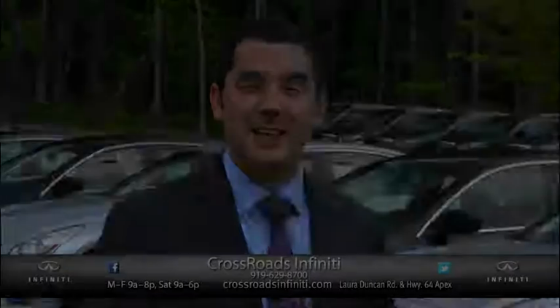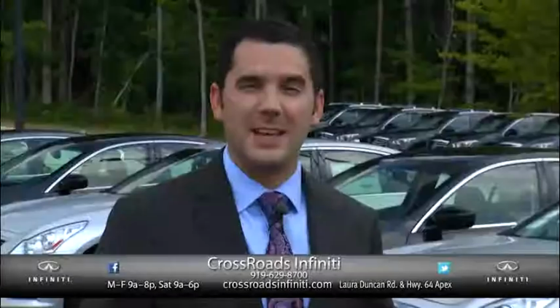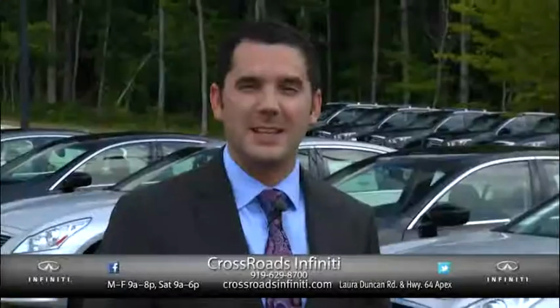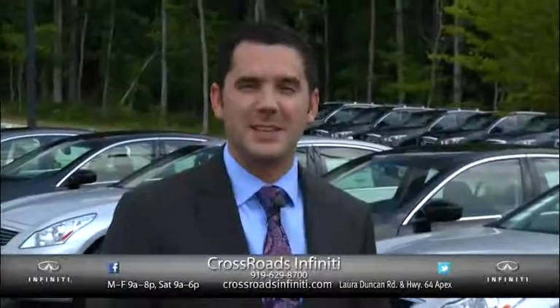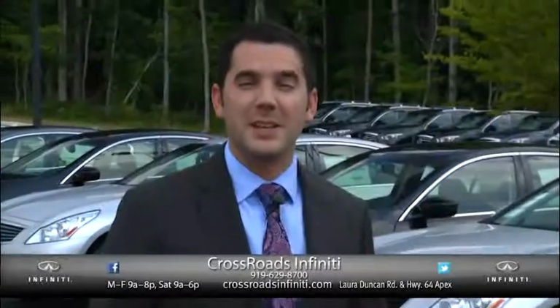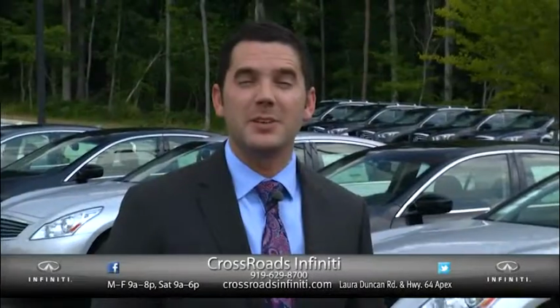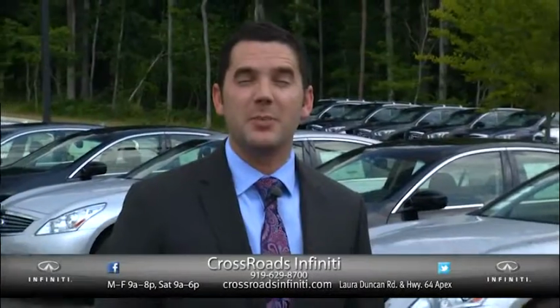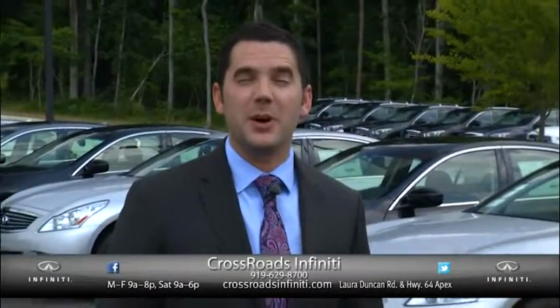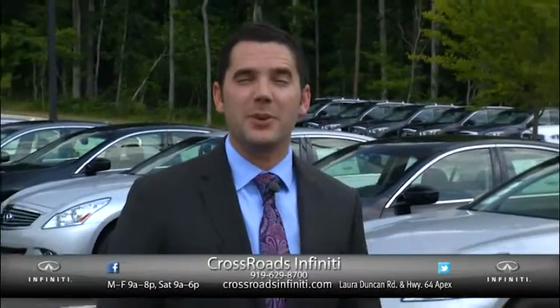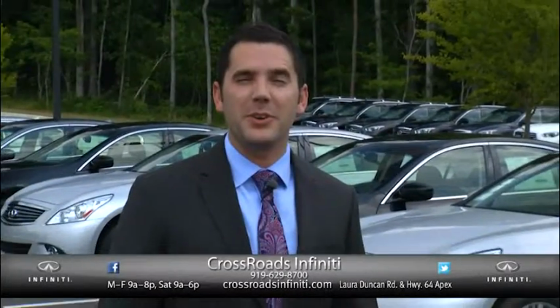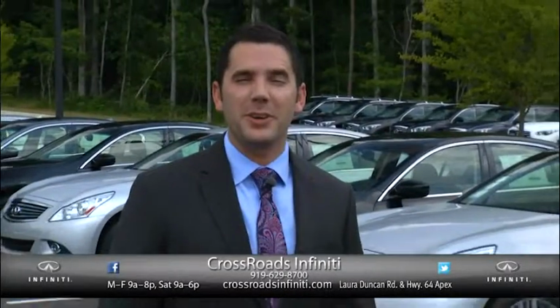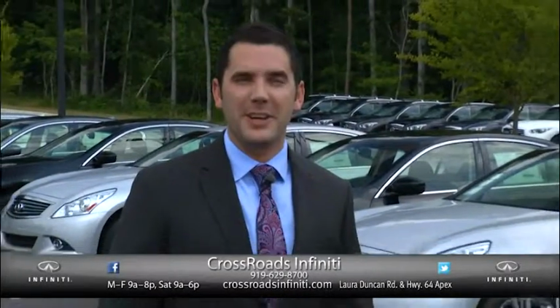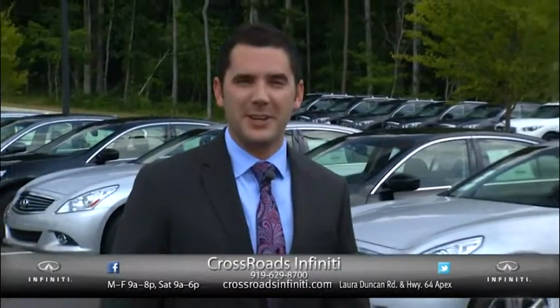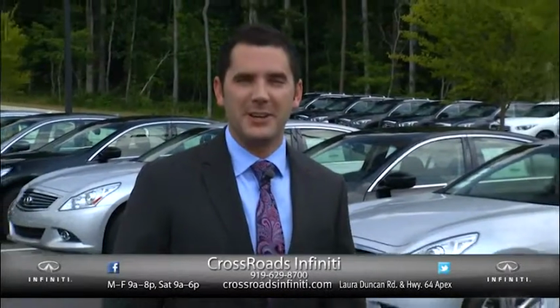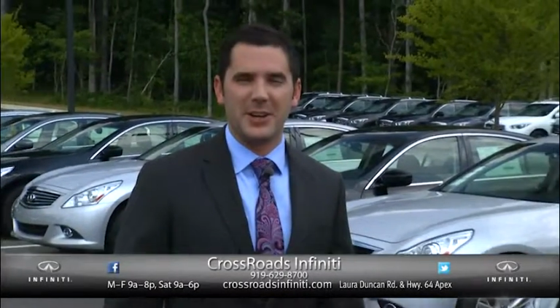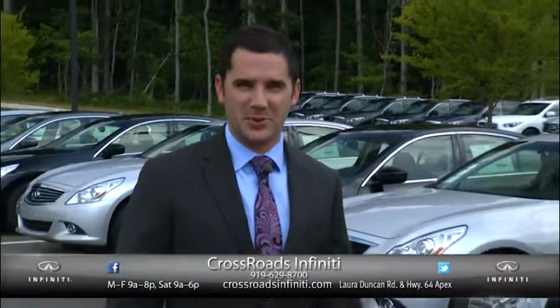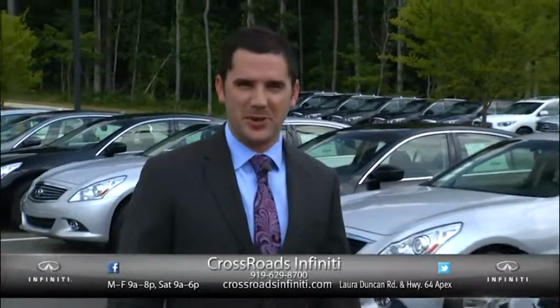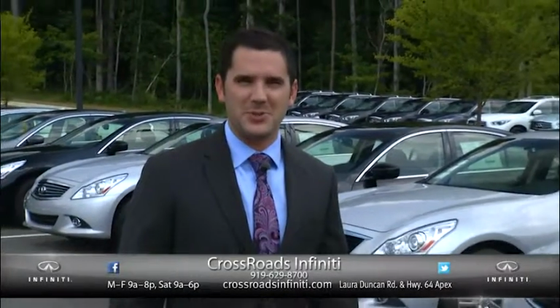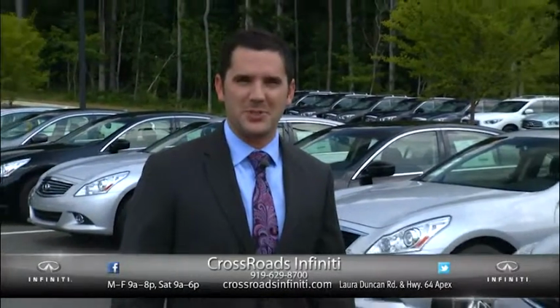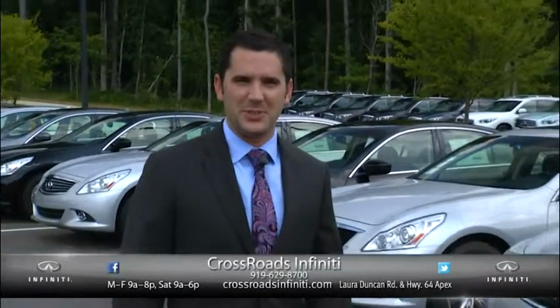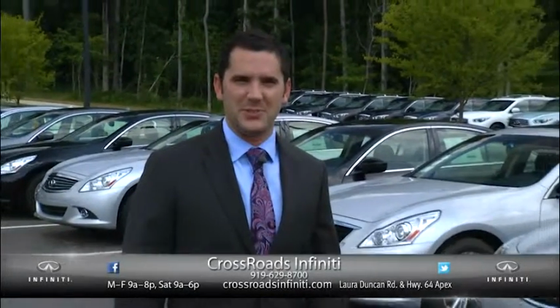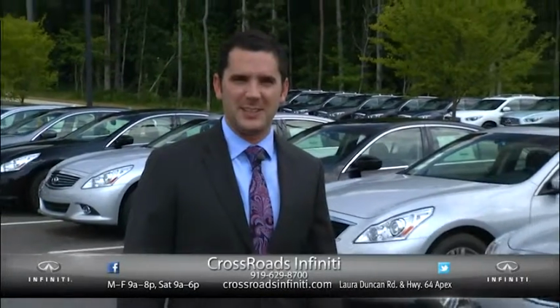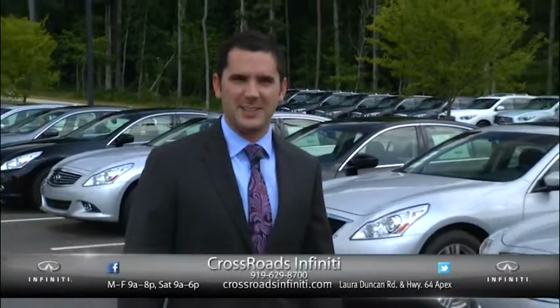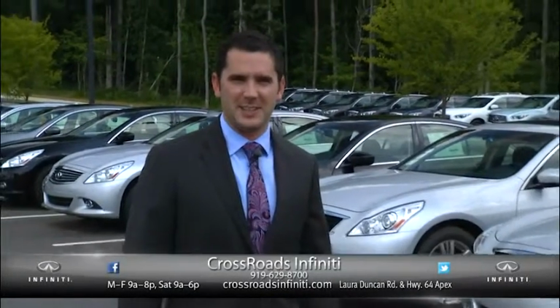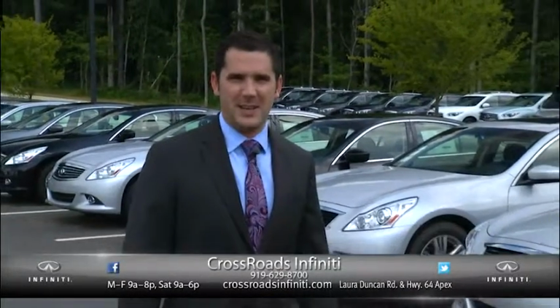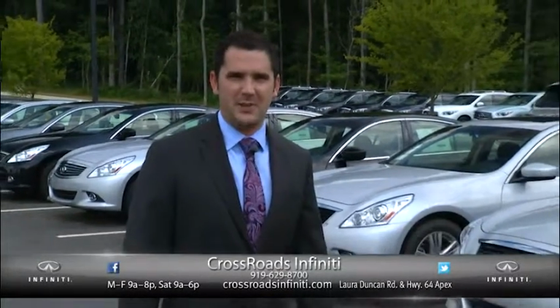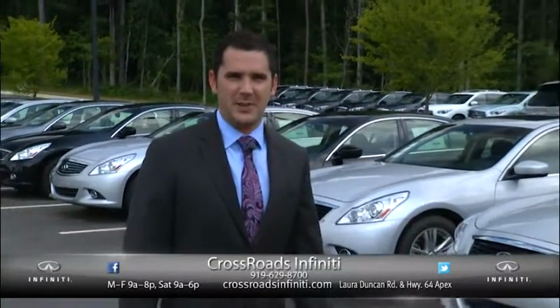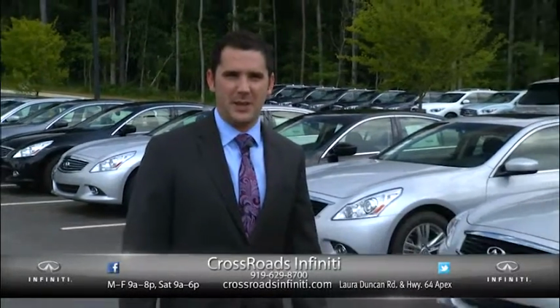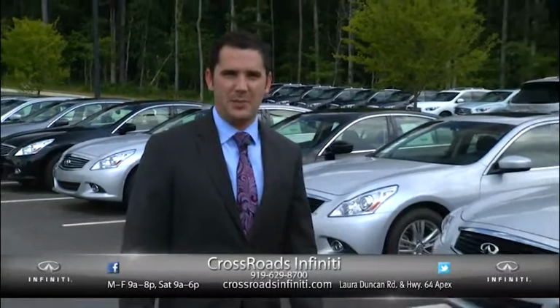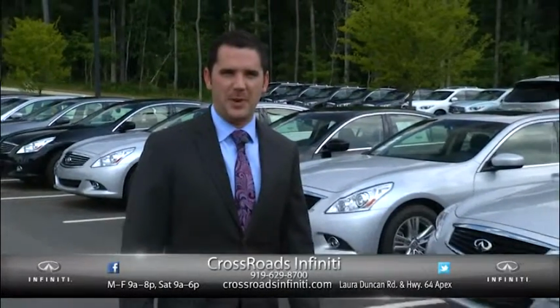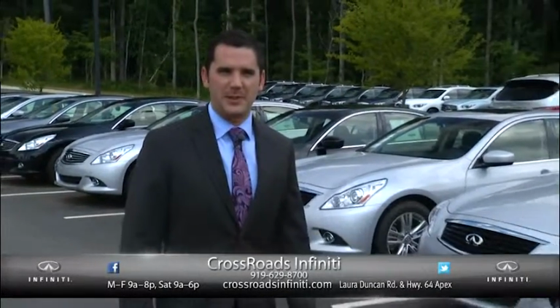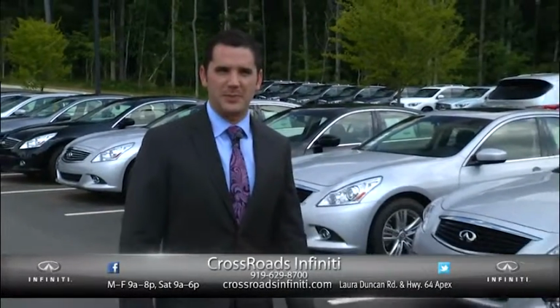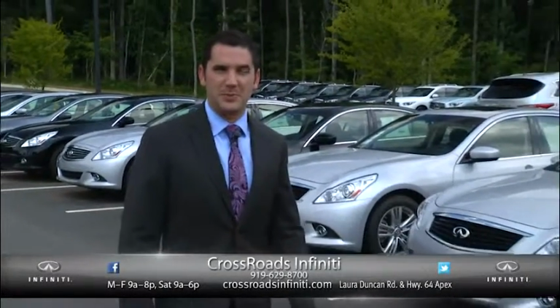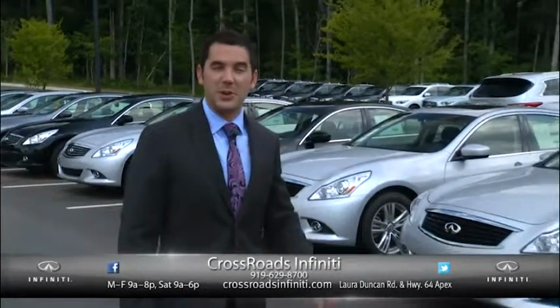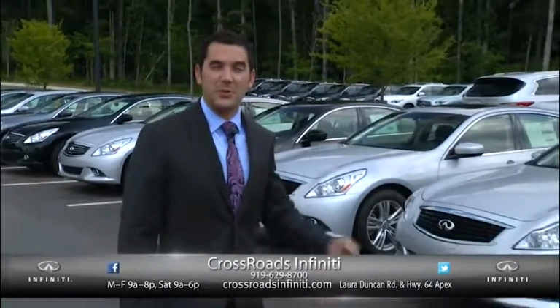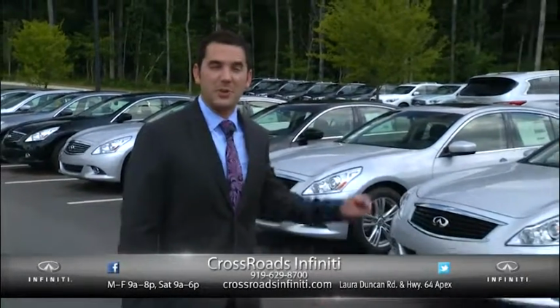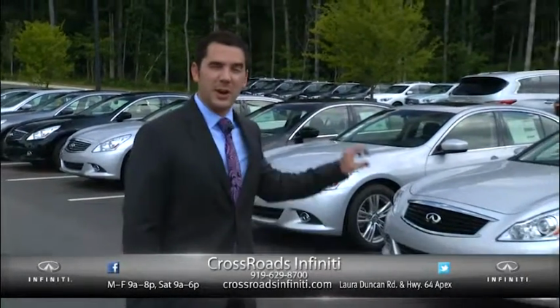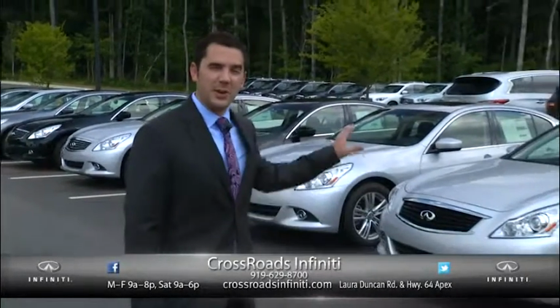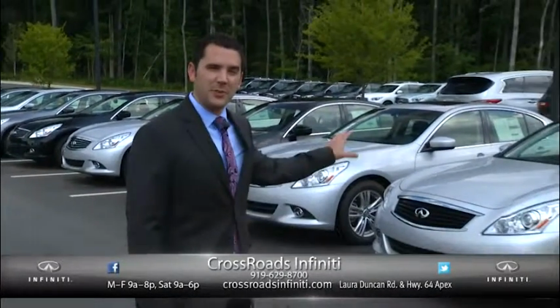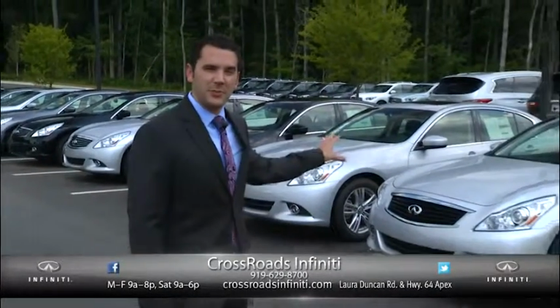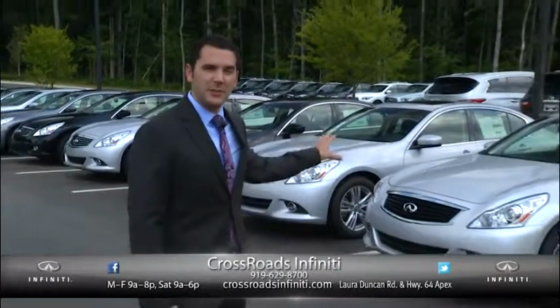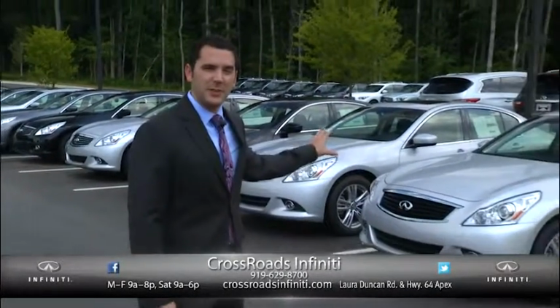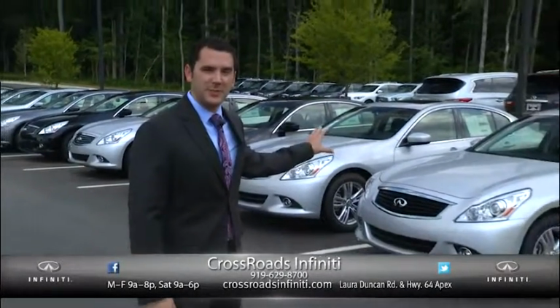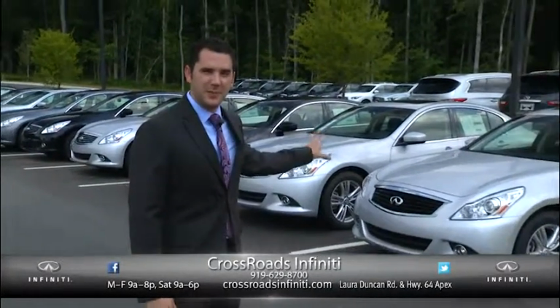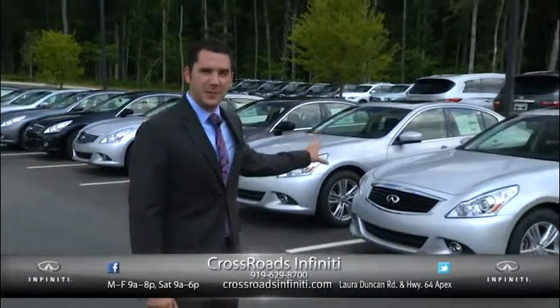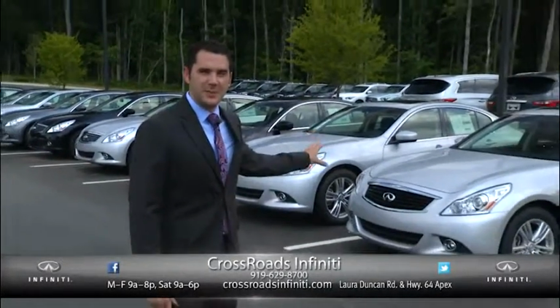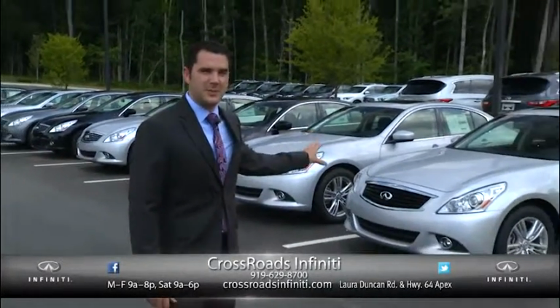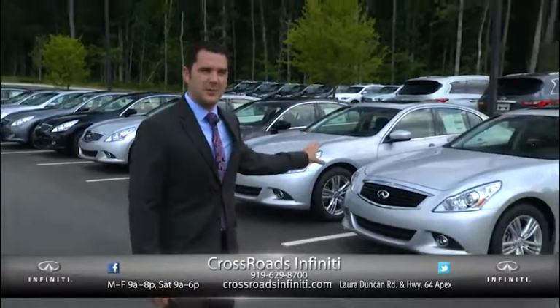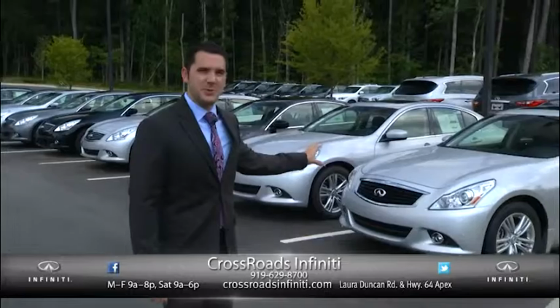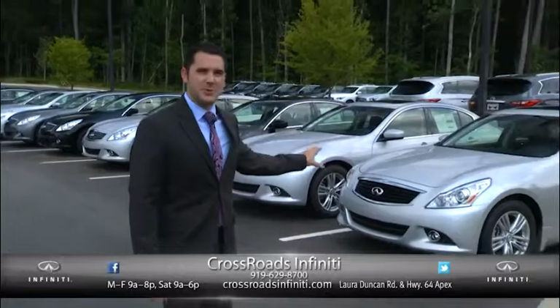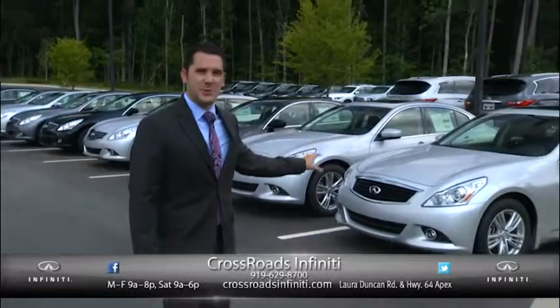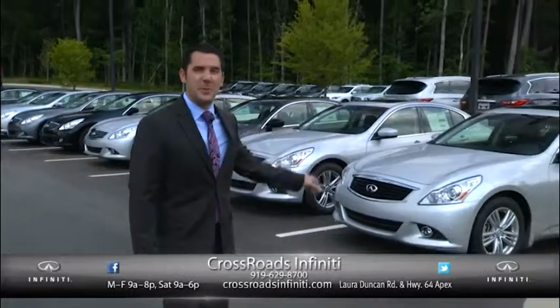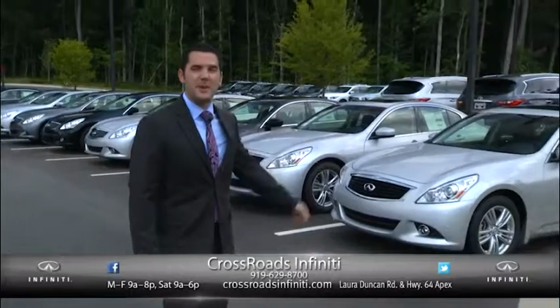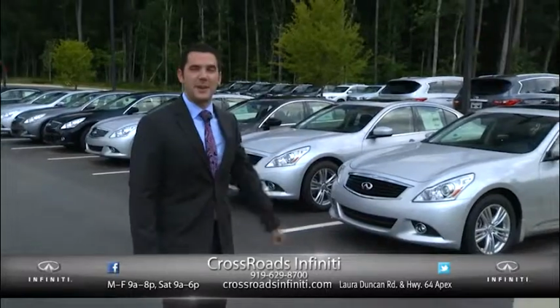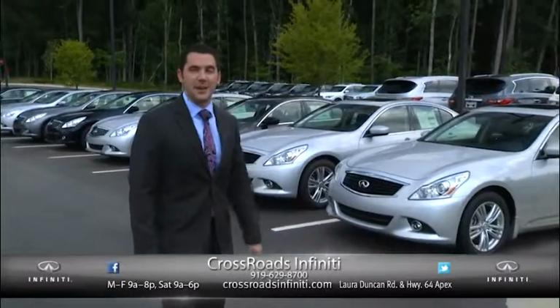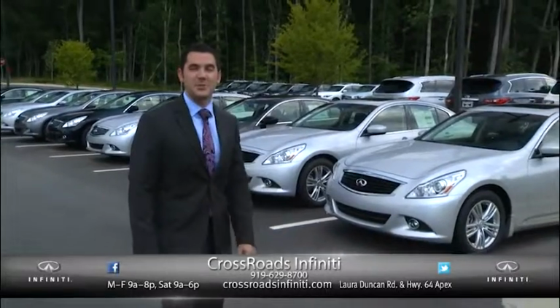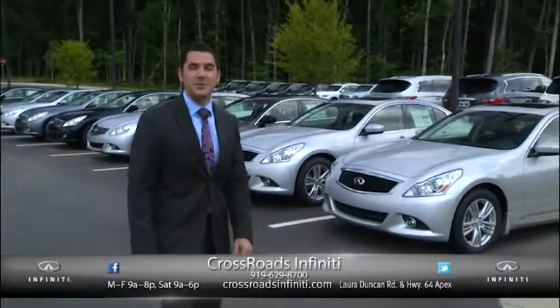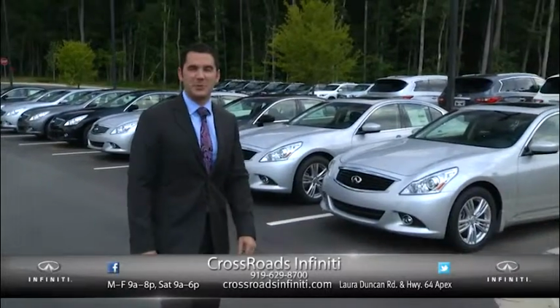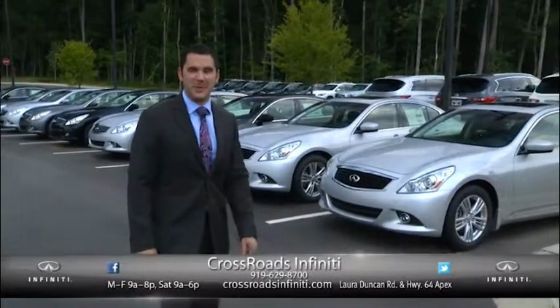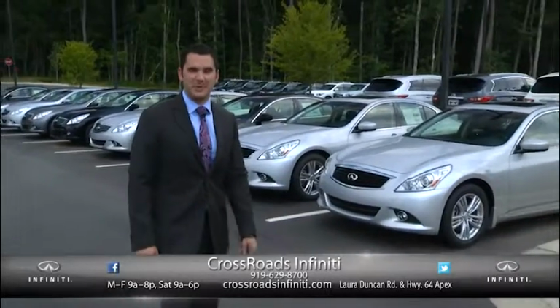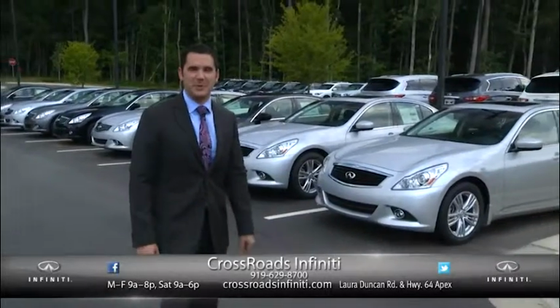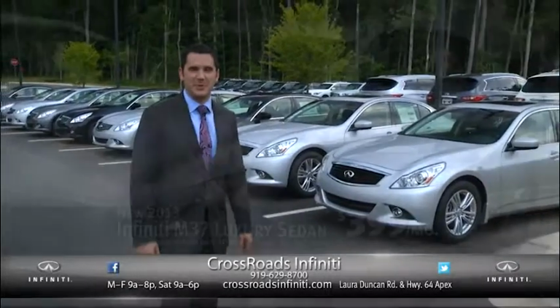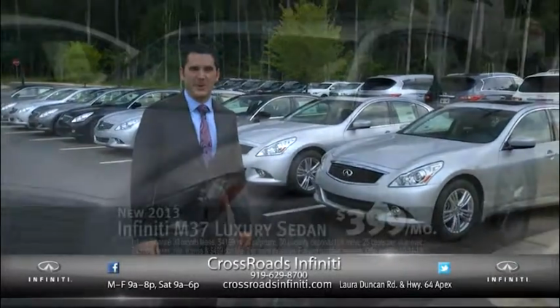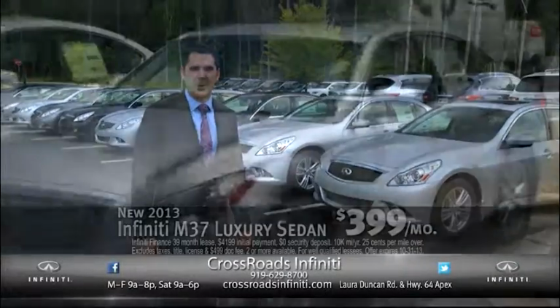It's the end of the model year here at Crossroads Infinity South in Apex. With over 150 Infinities to choose from, now is a great time to buy.